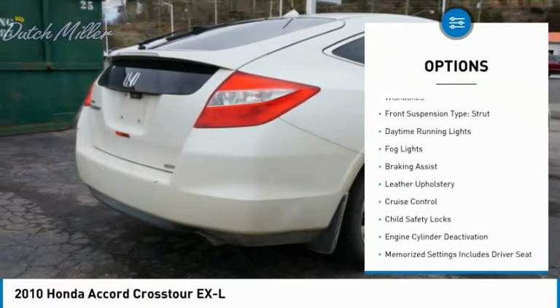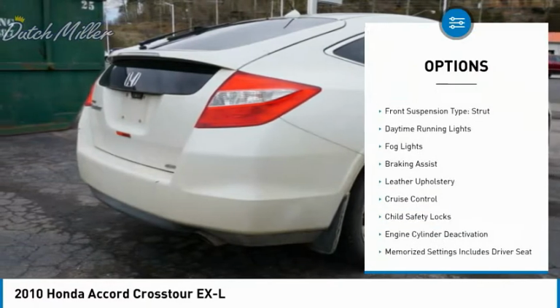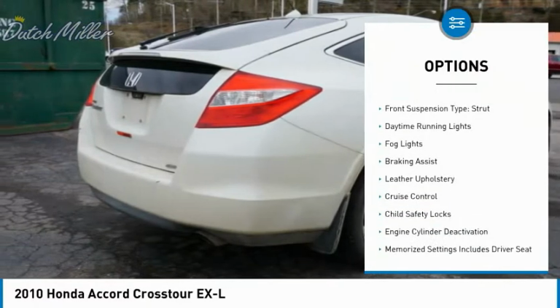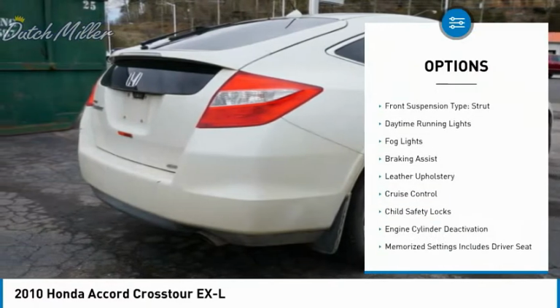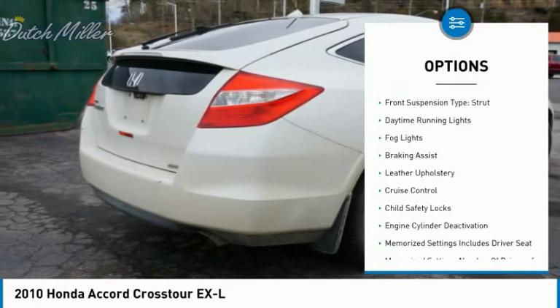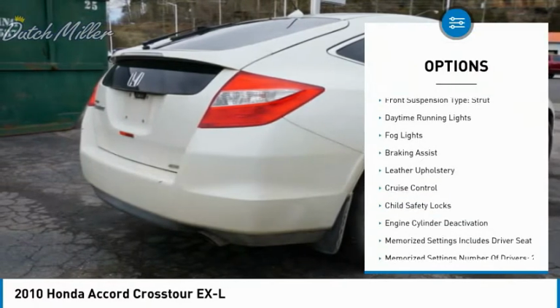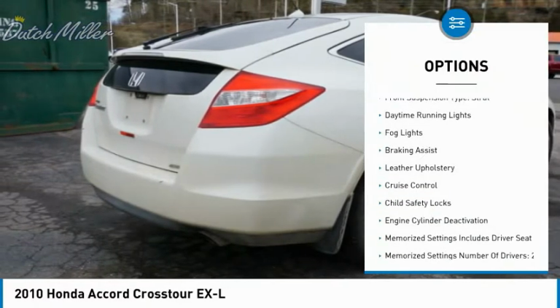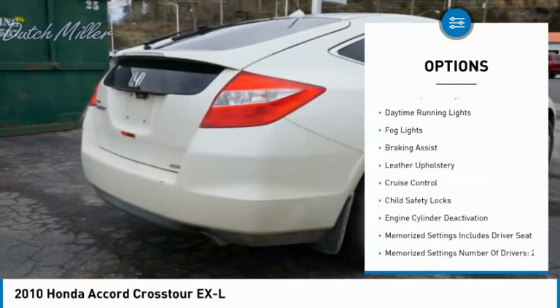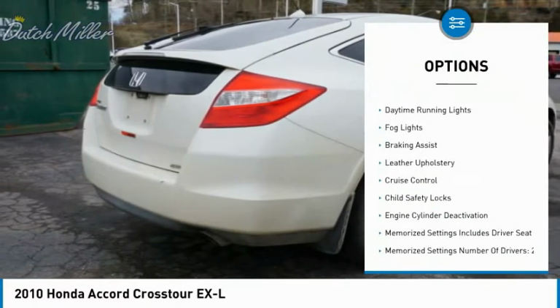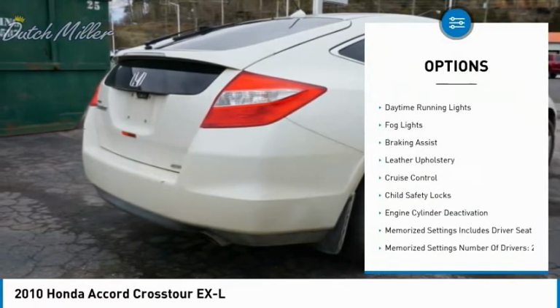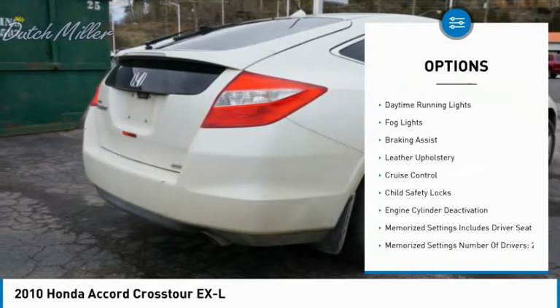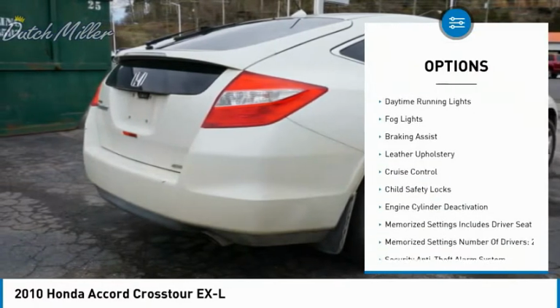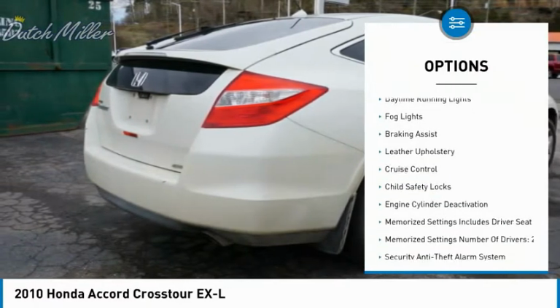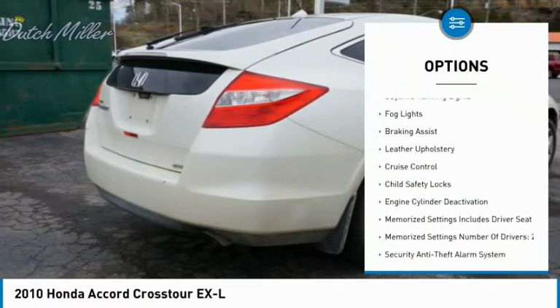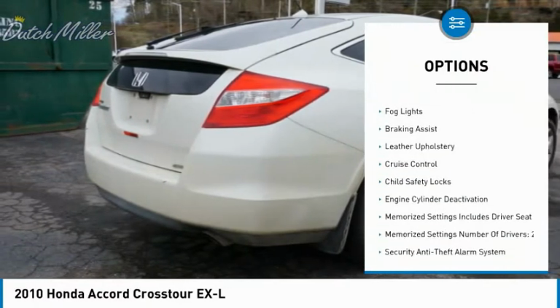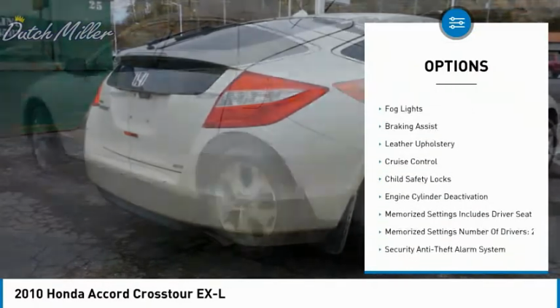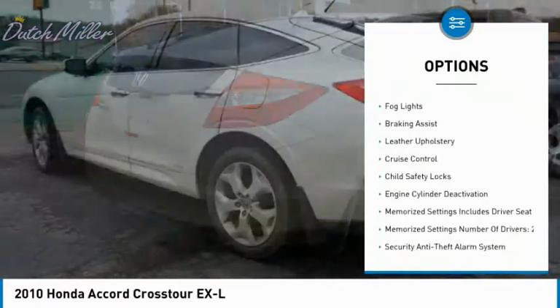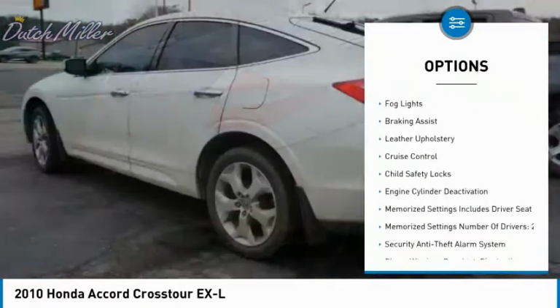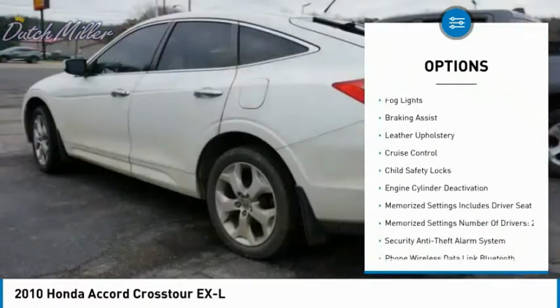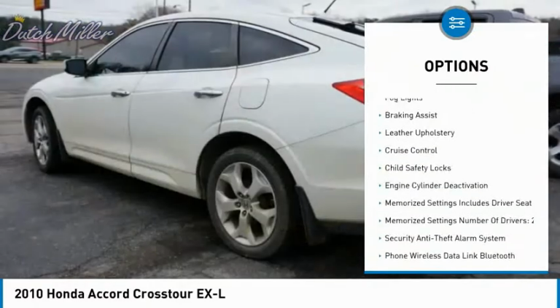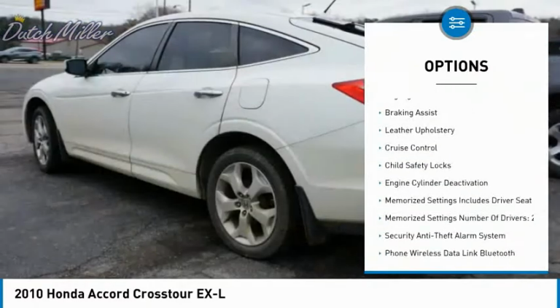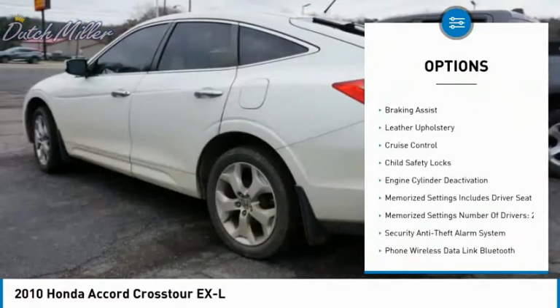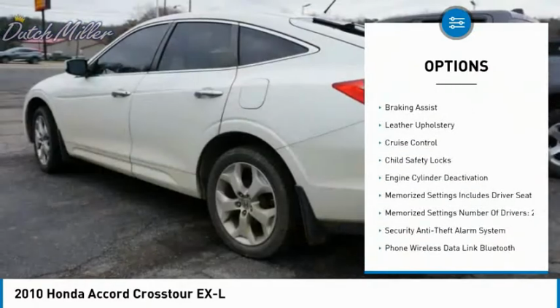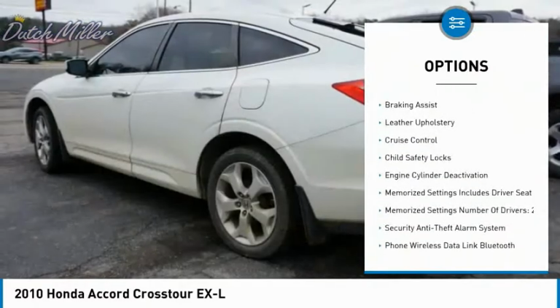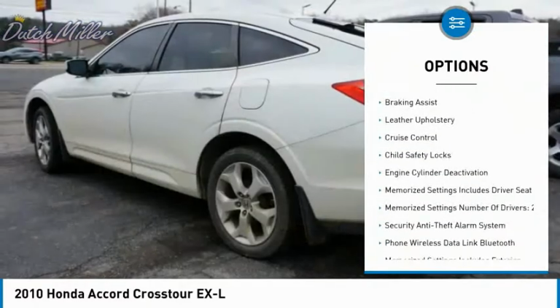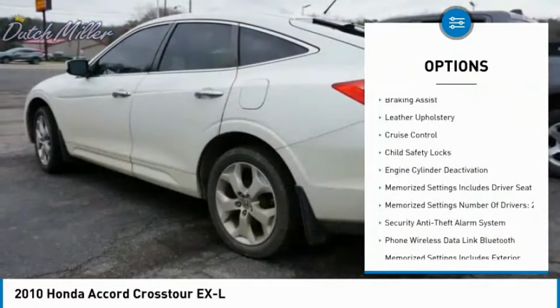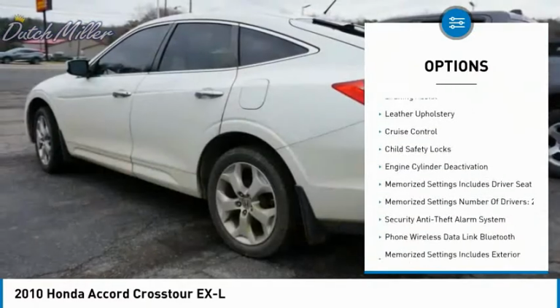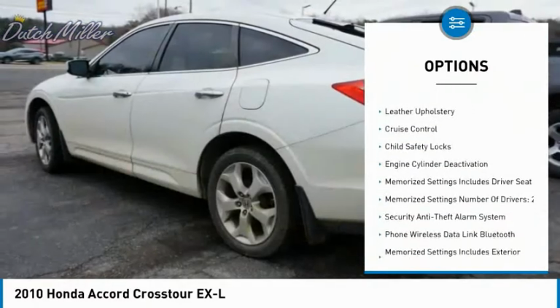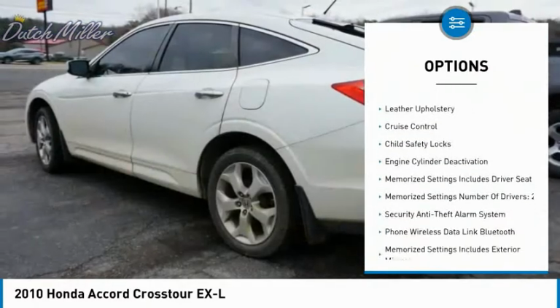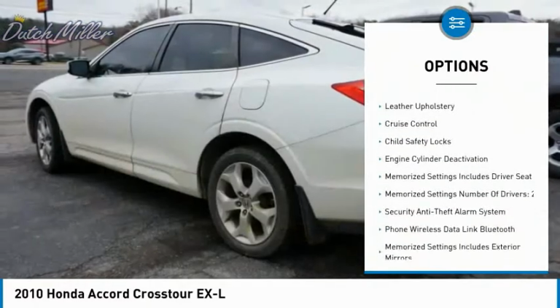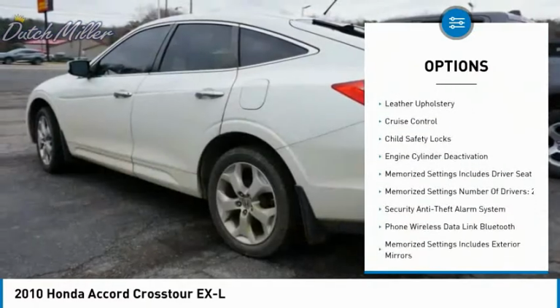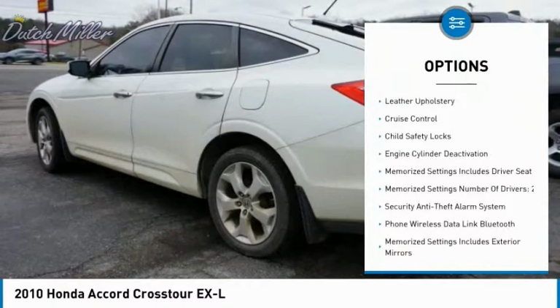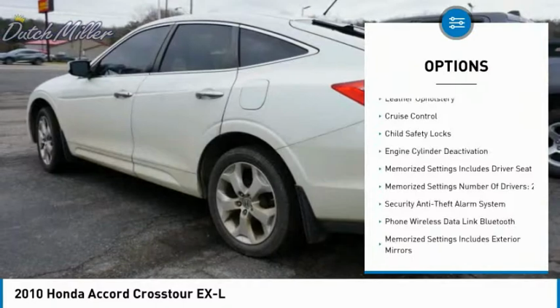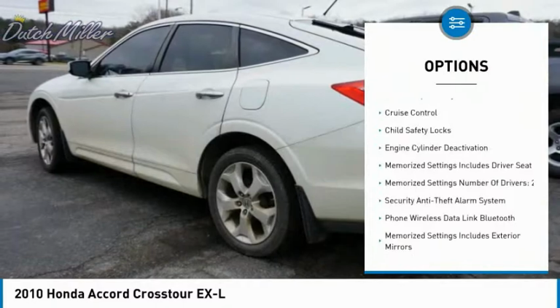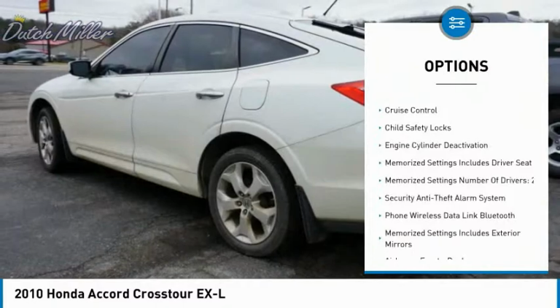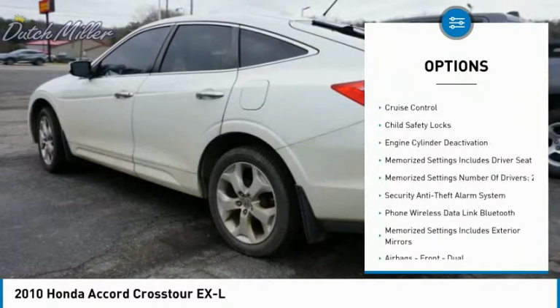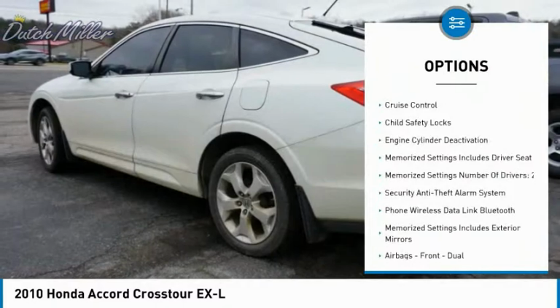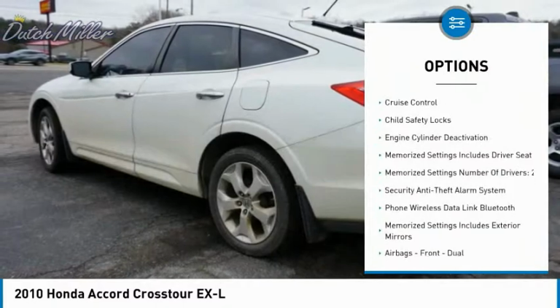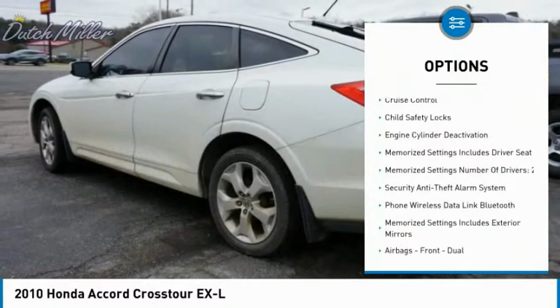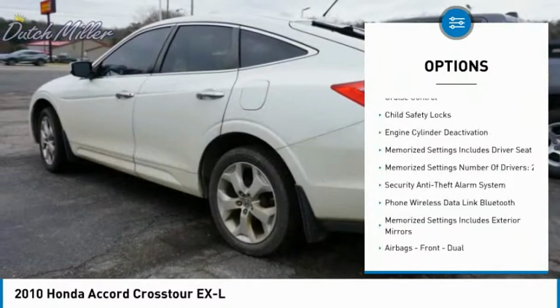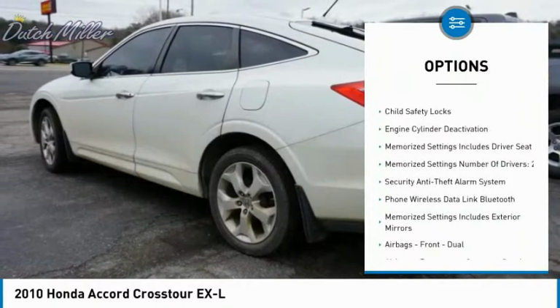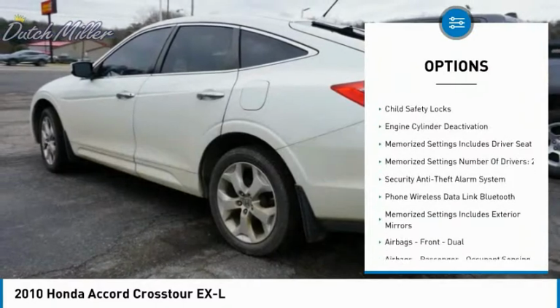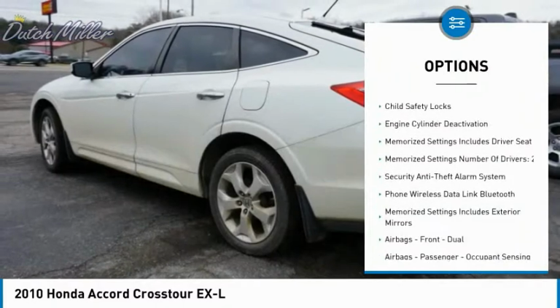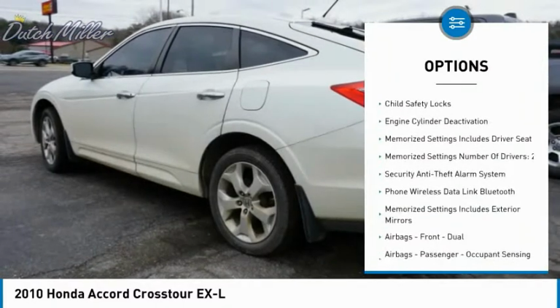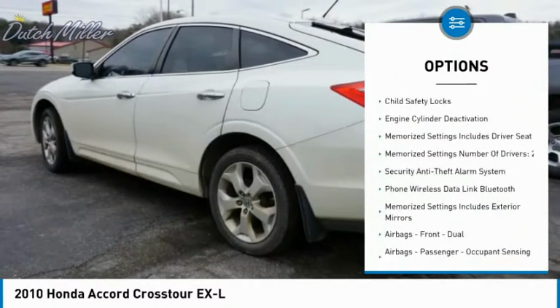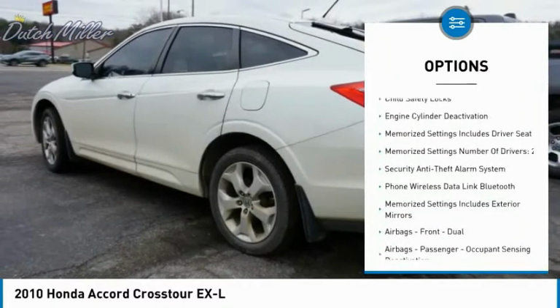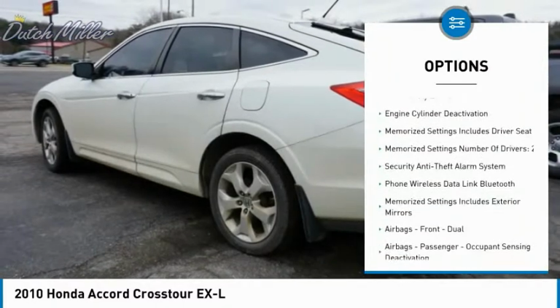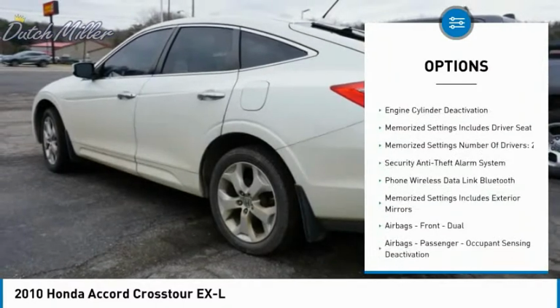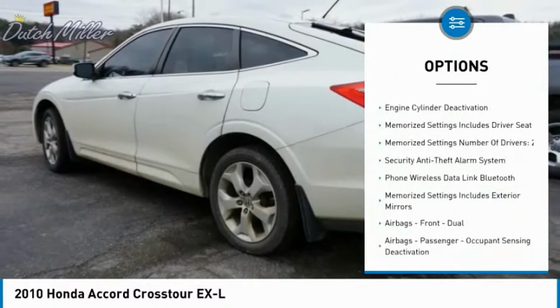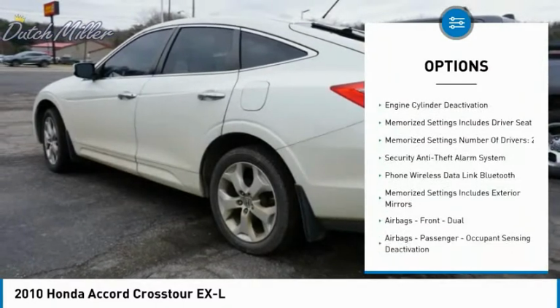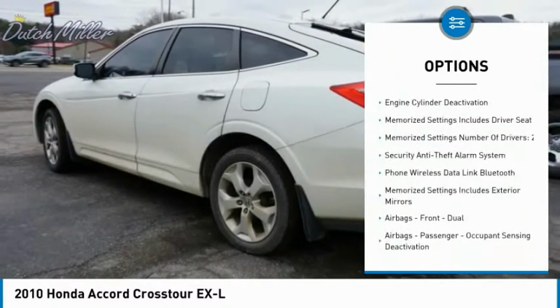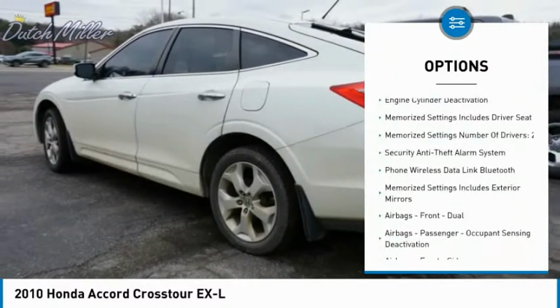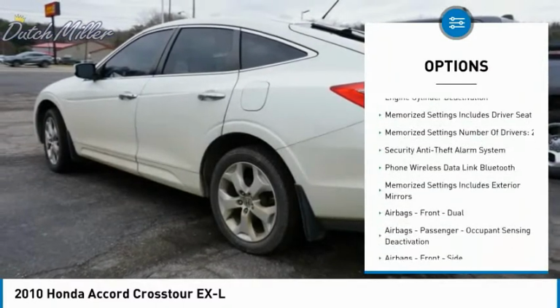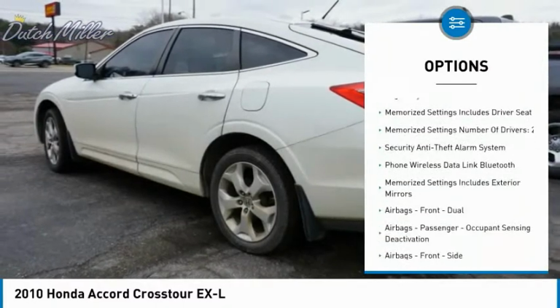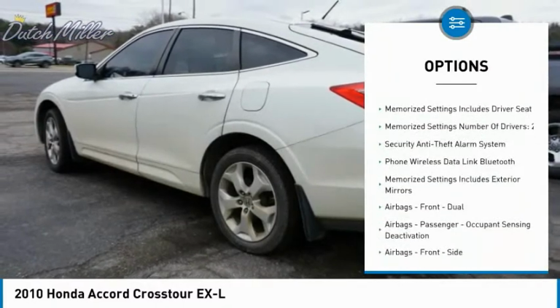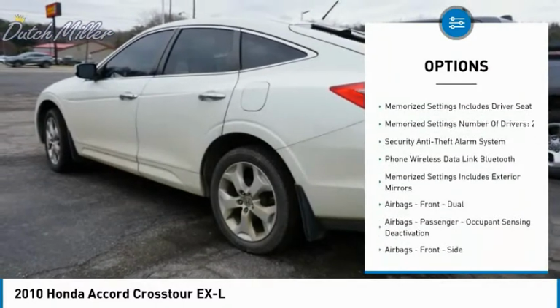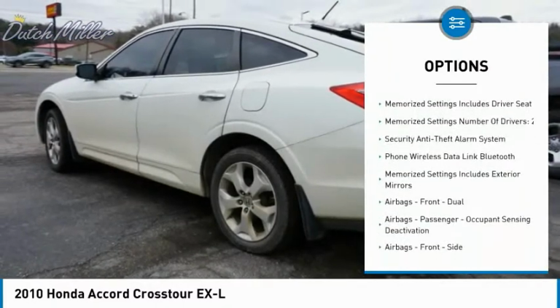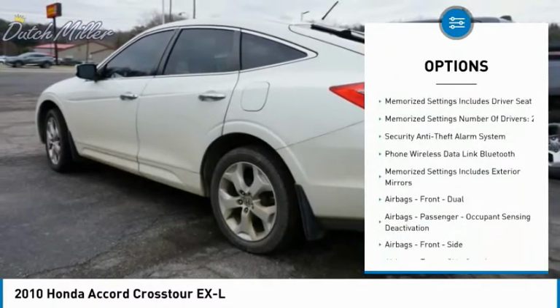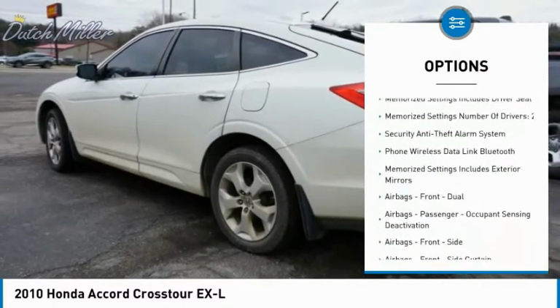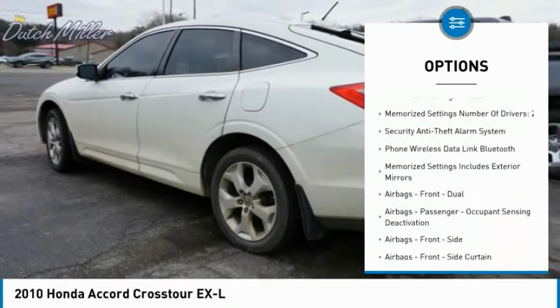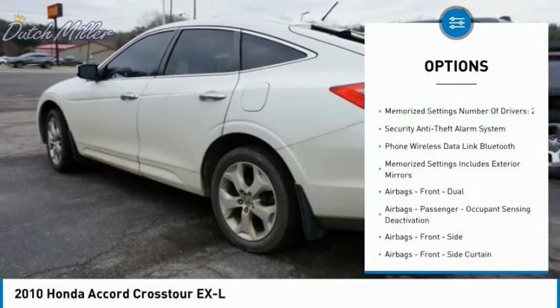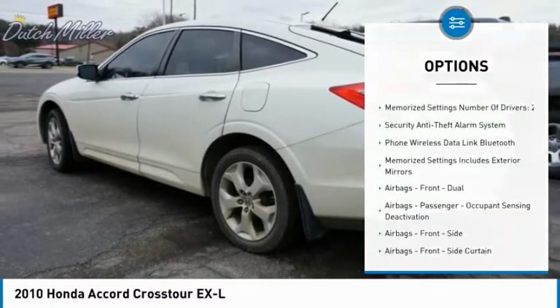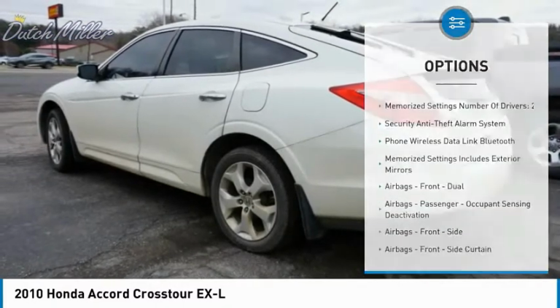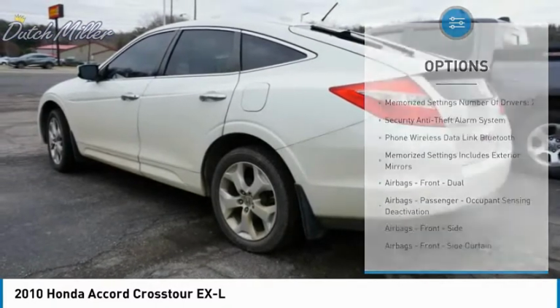Front suspension type: double wishbones. Rear suspension type: strut. Daytime running lights, fog lights.